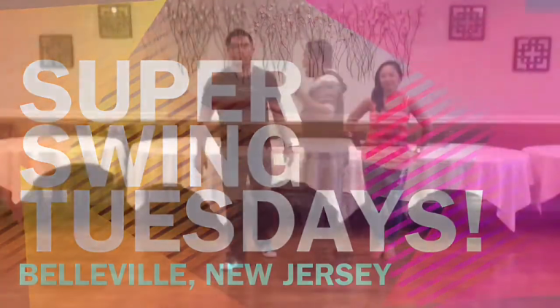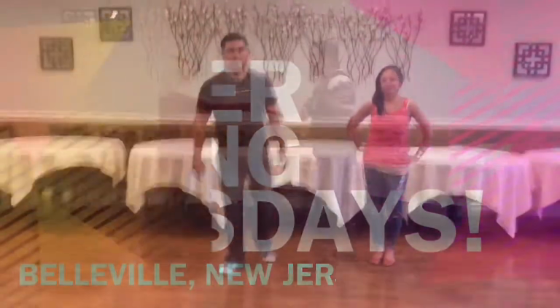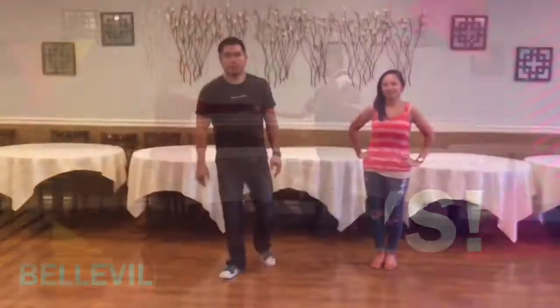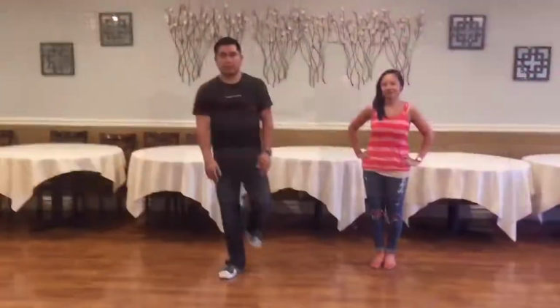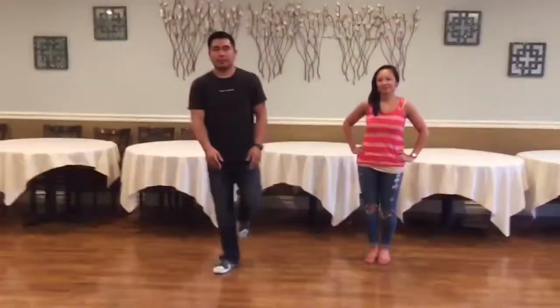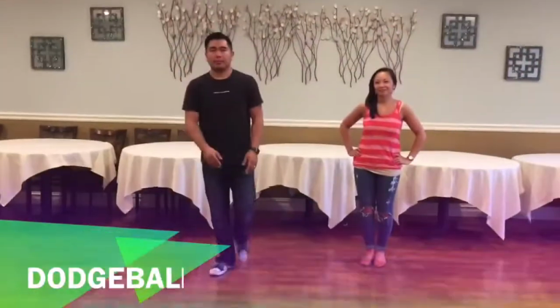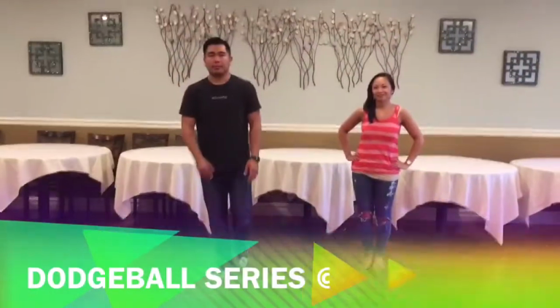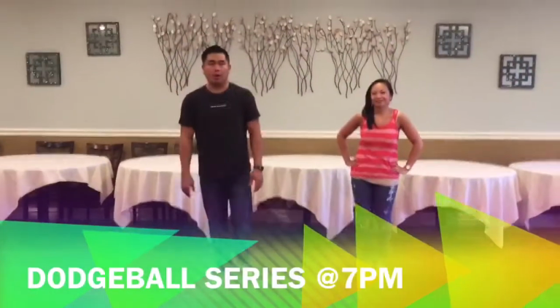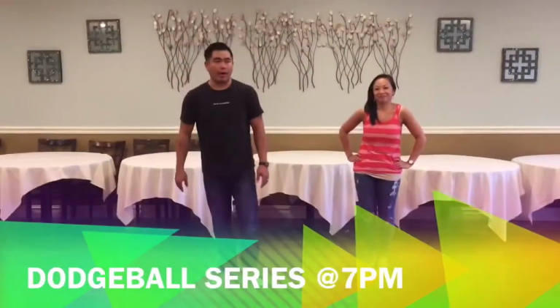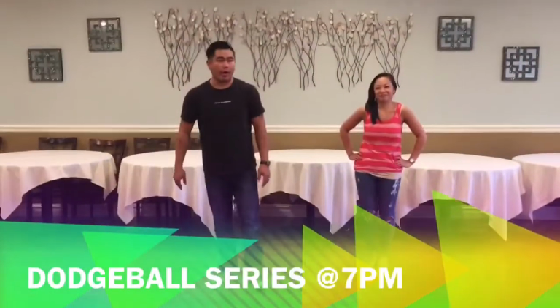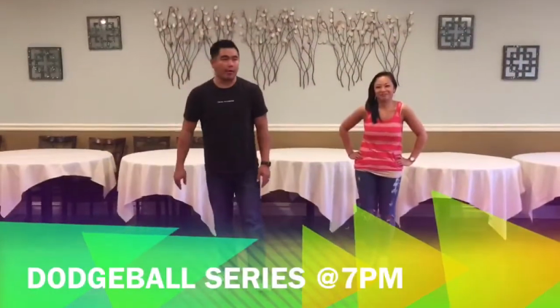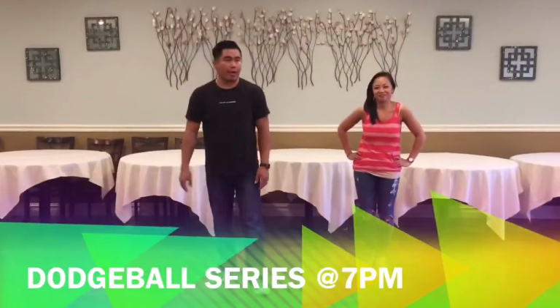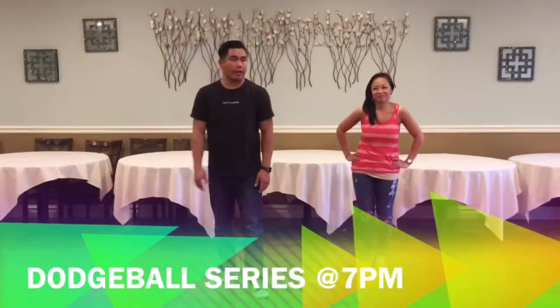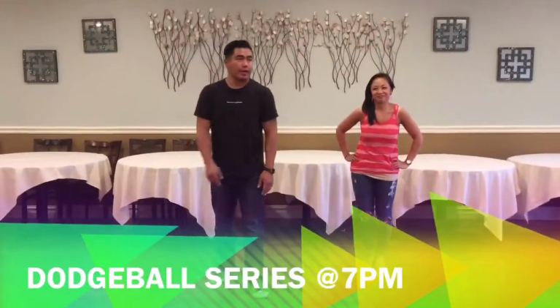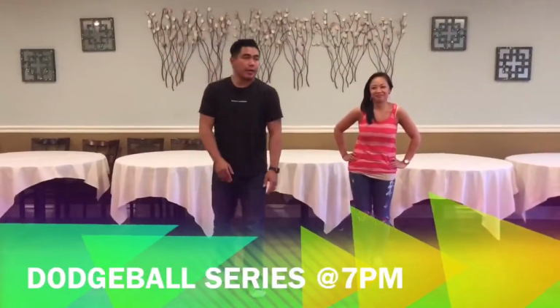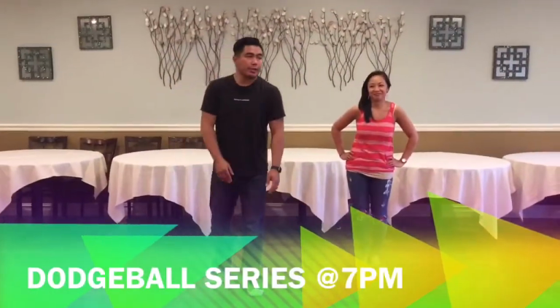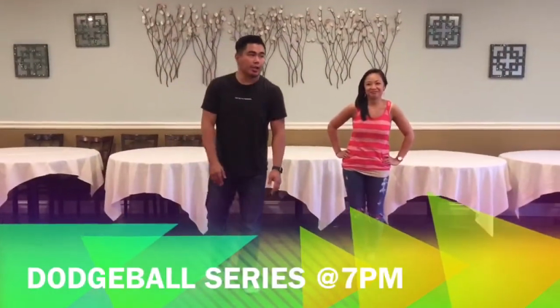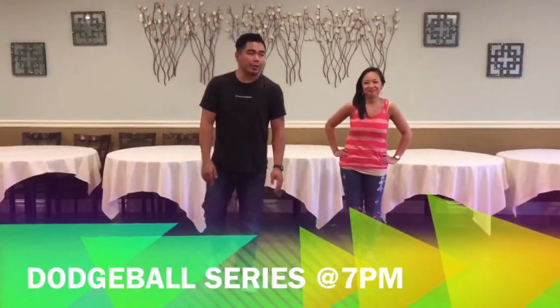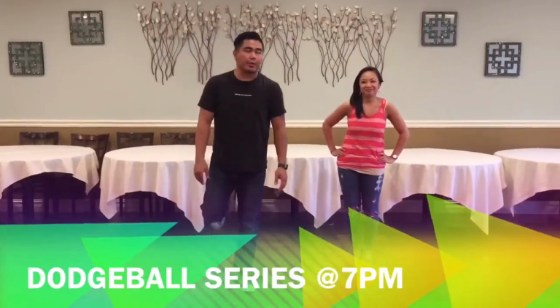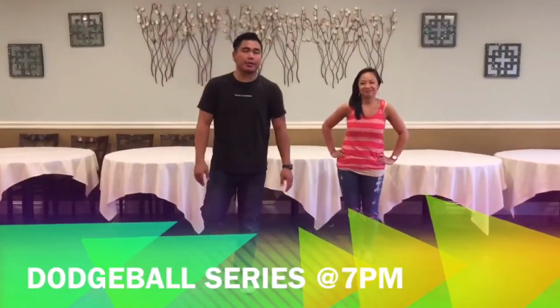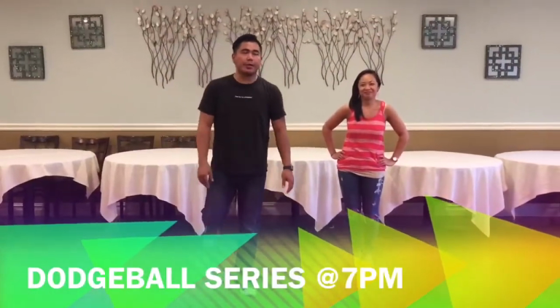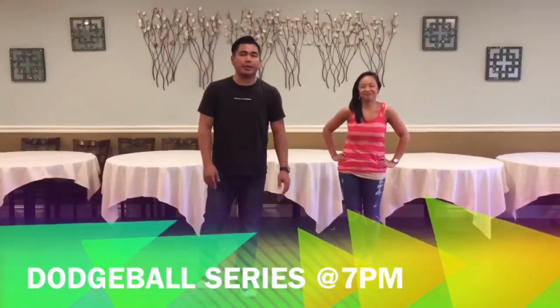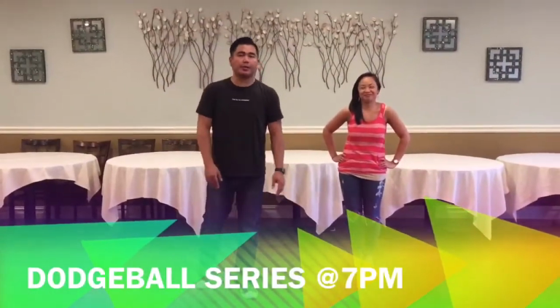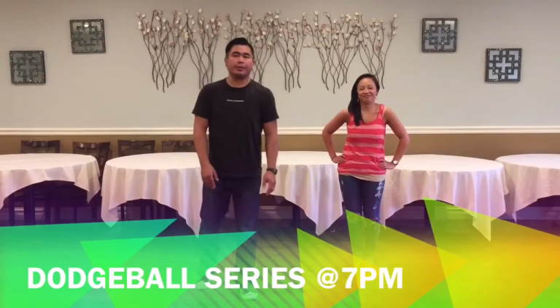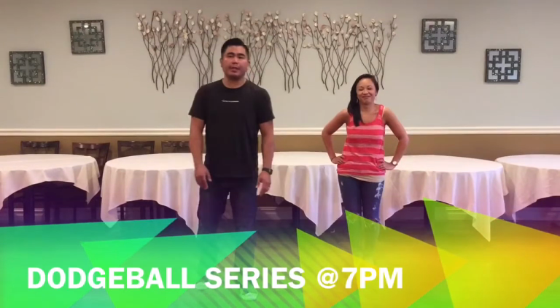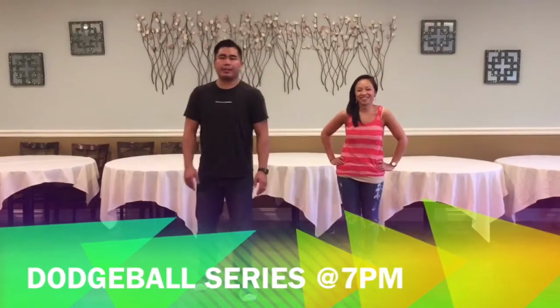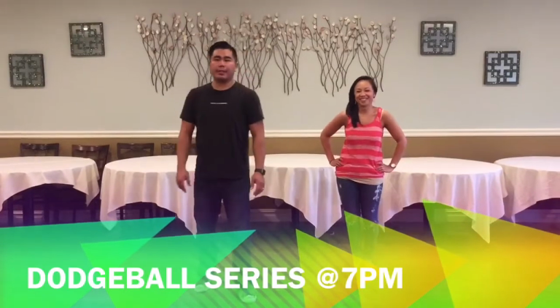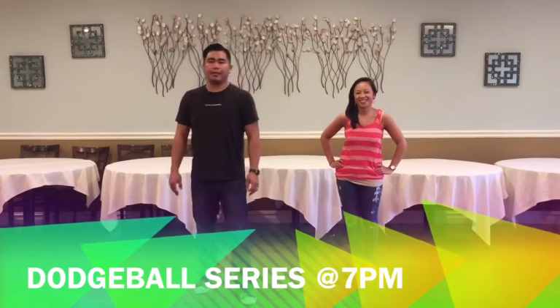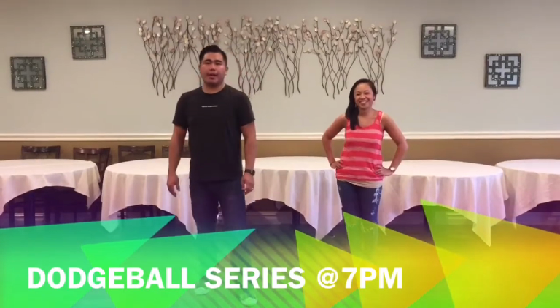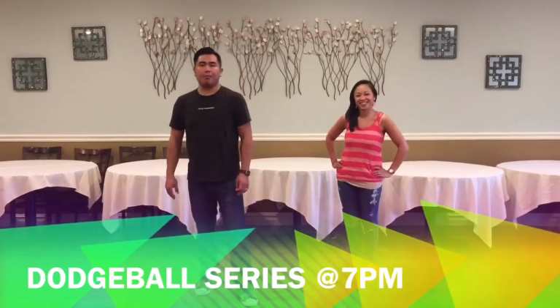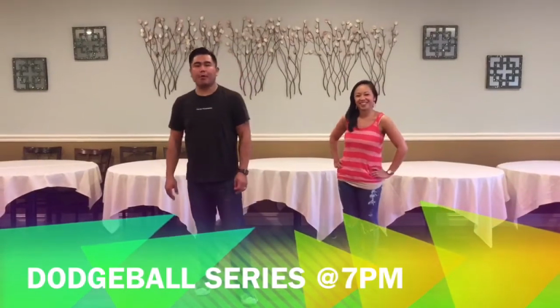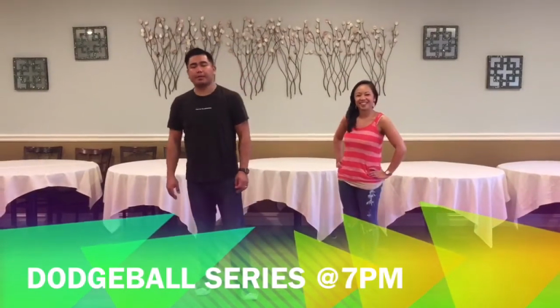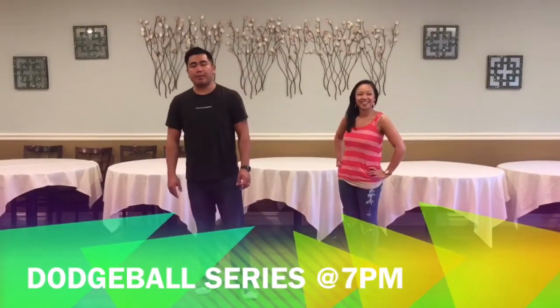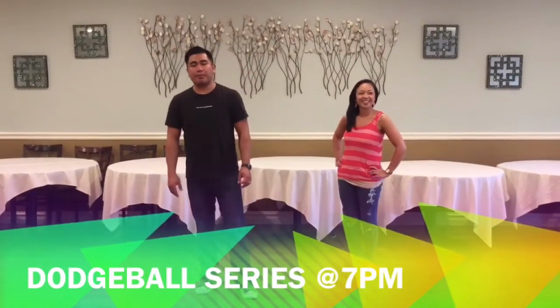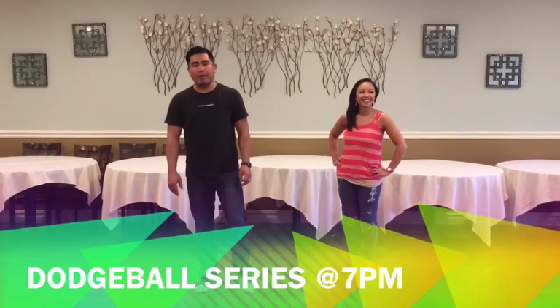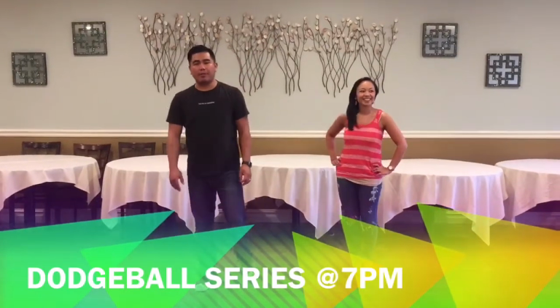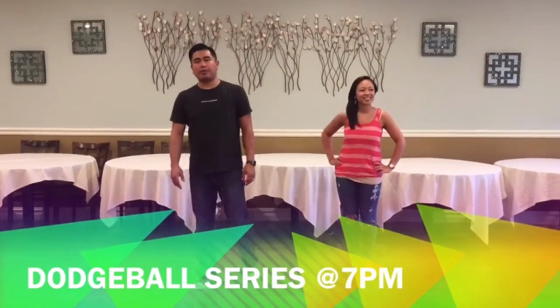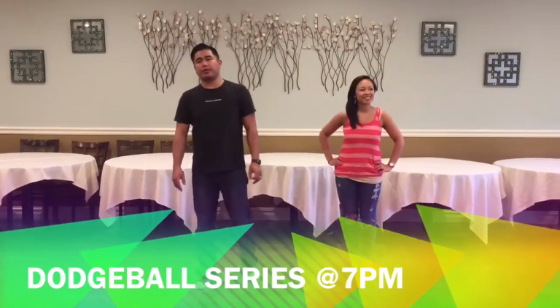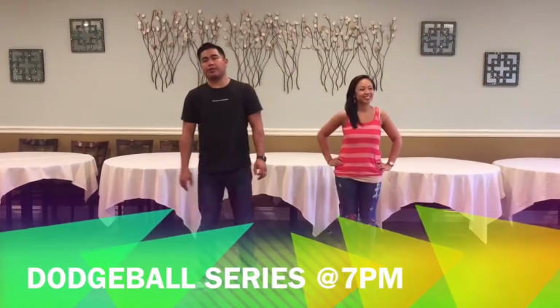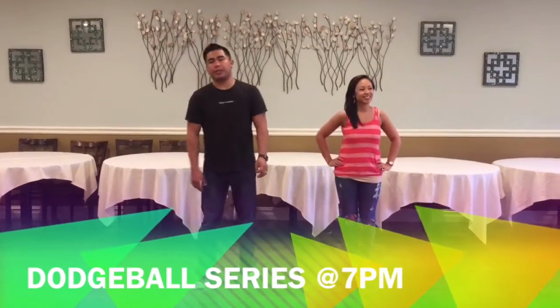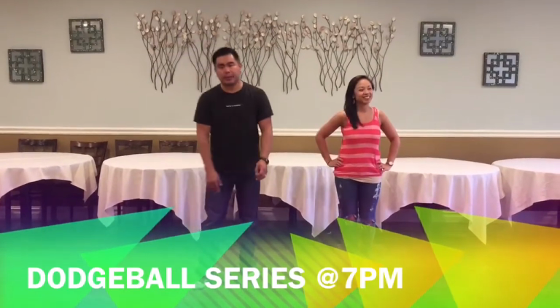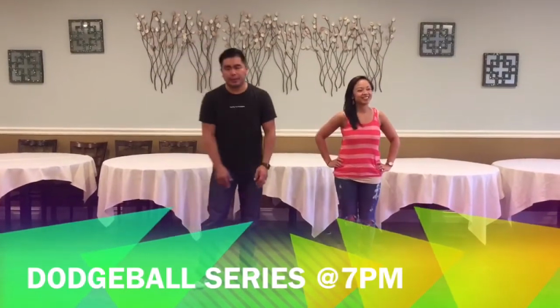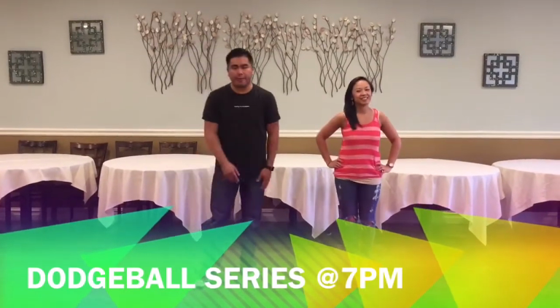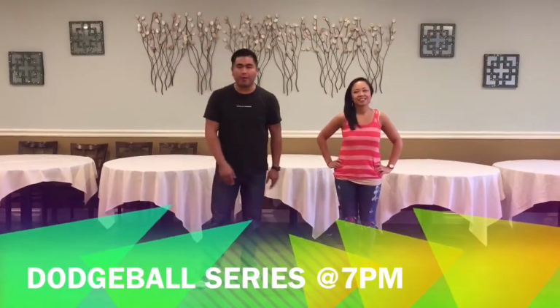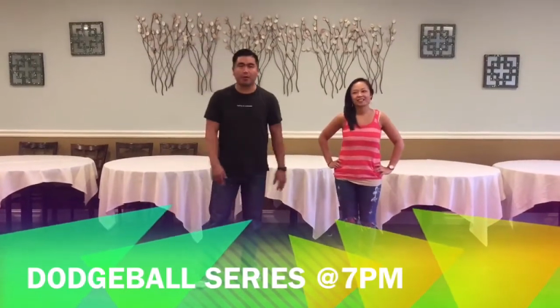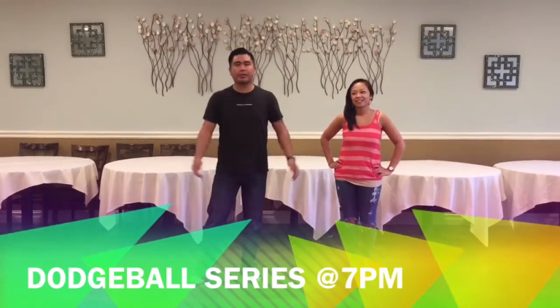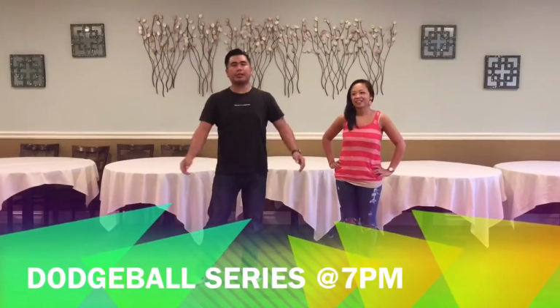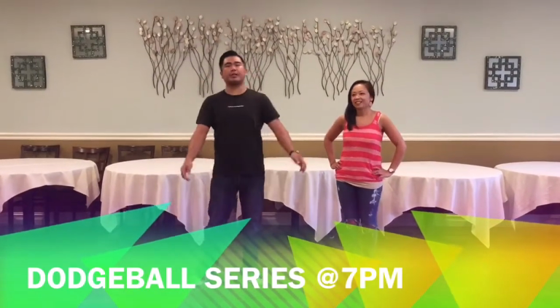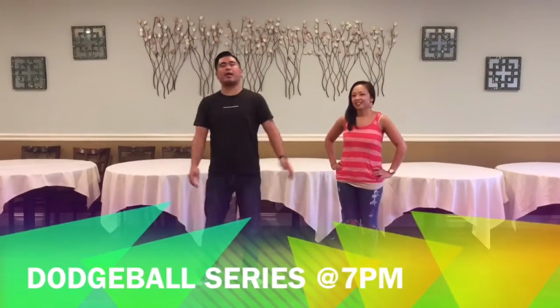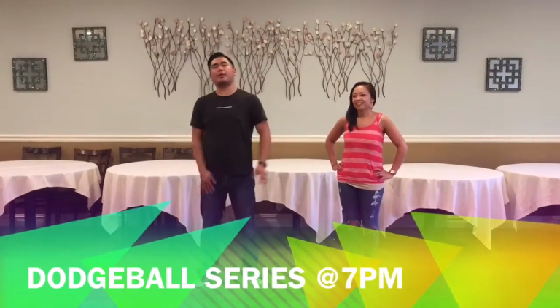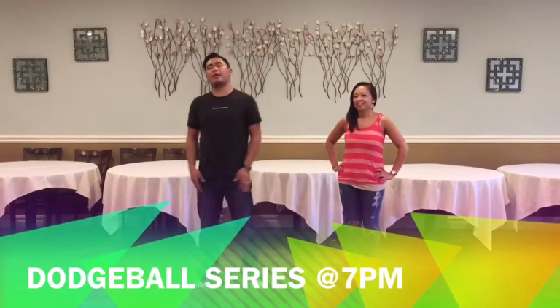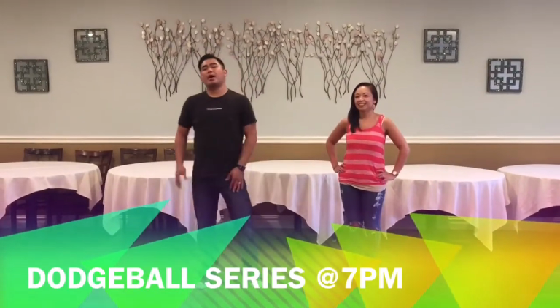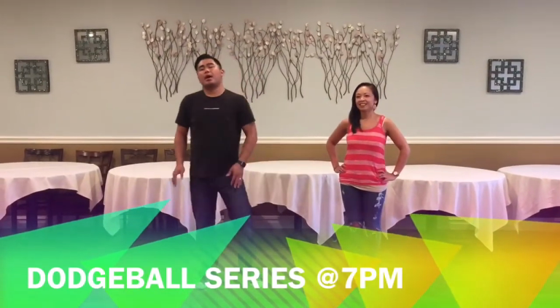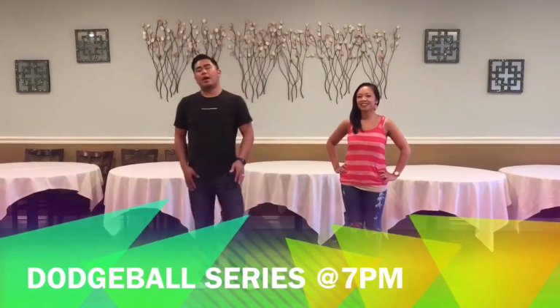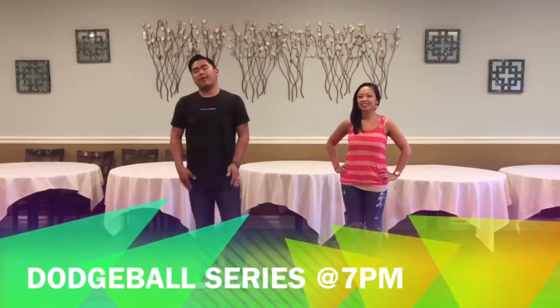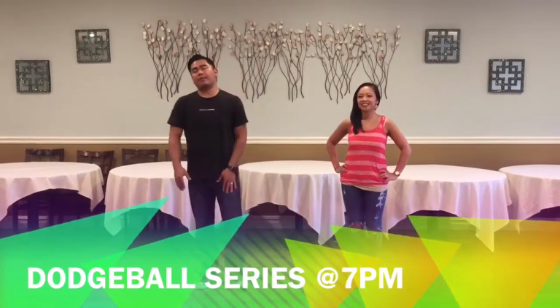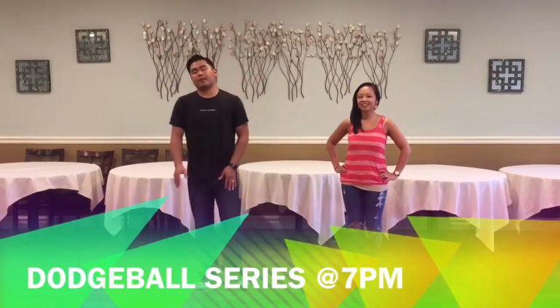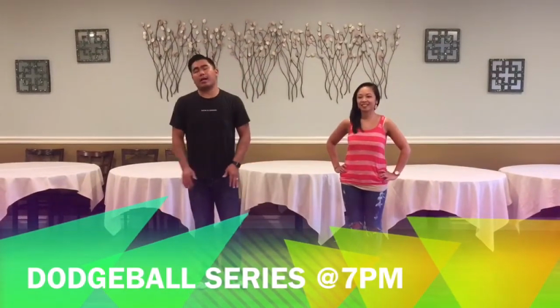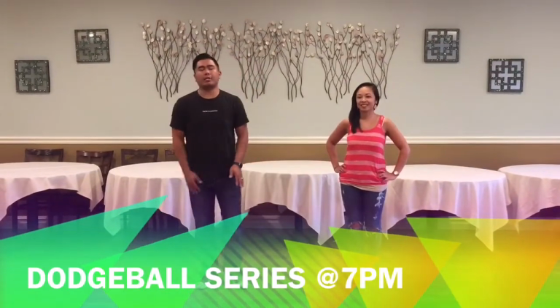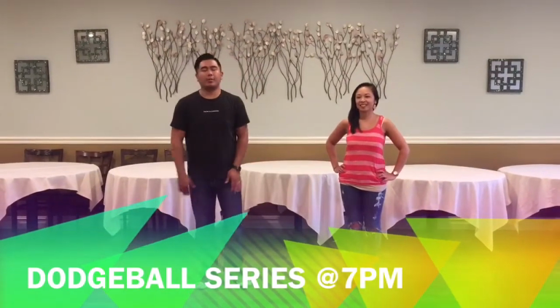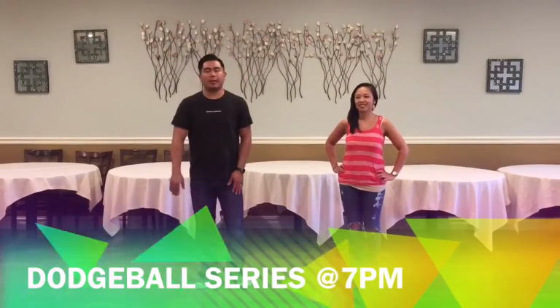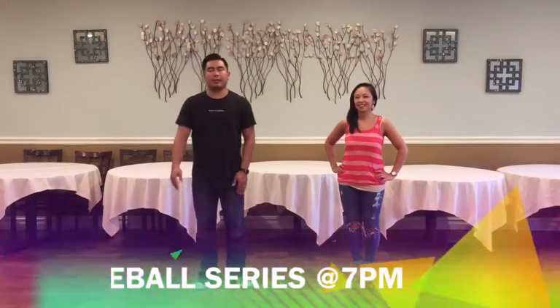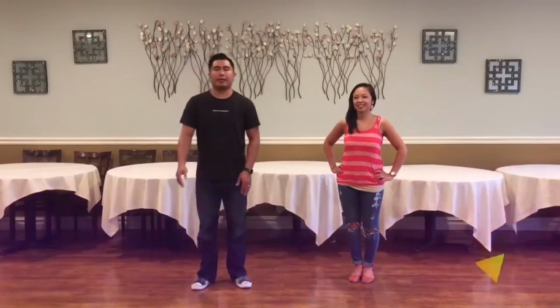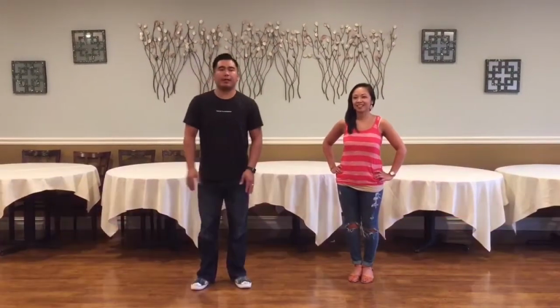All right, Super Swing Tuesdays here at Brixton, Bellevue, New Jersey. This is the first installment of the Dodgeball Series.